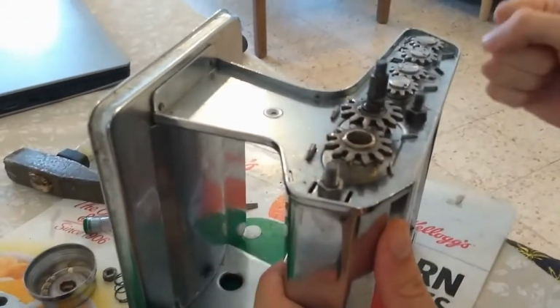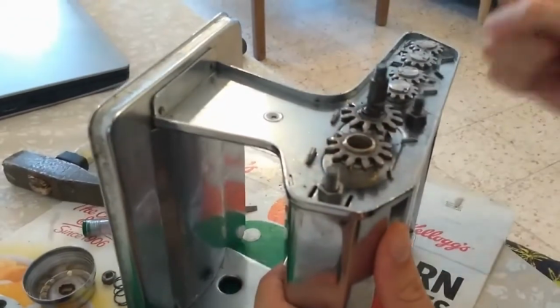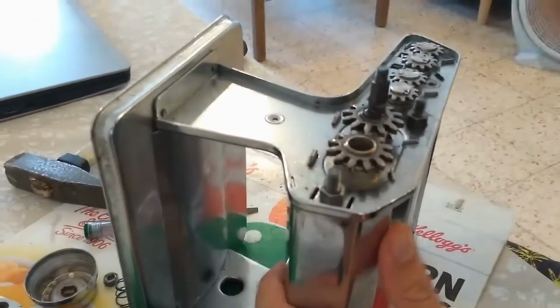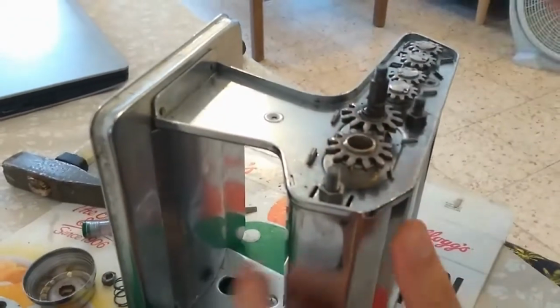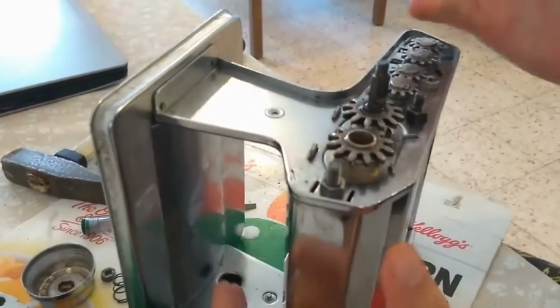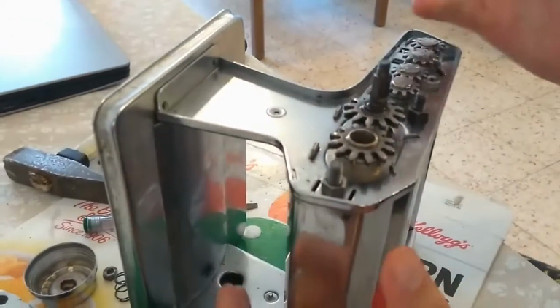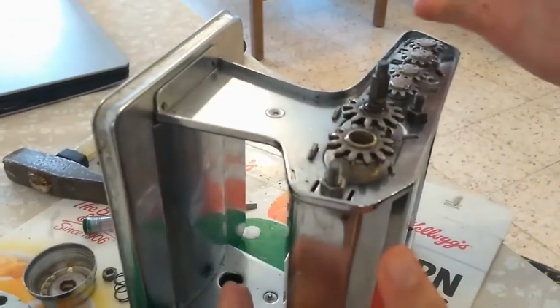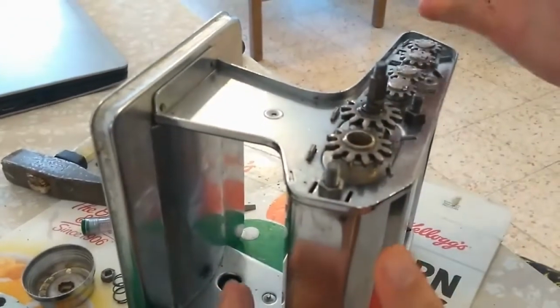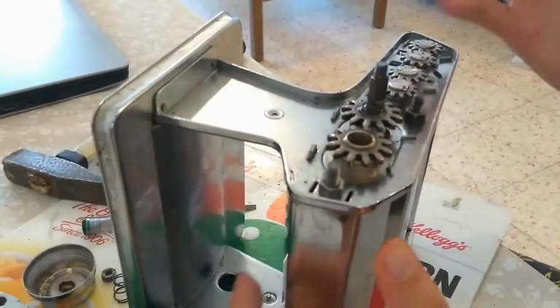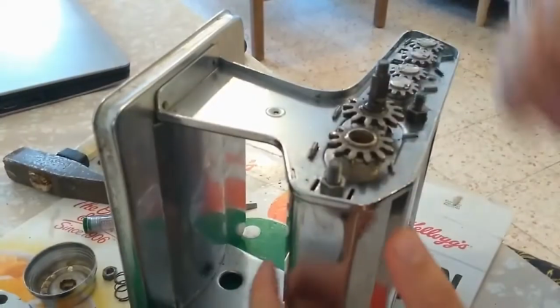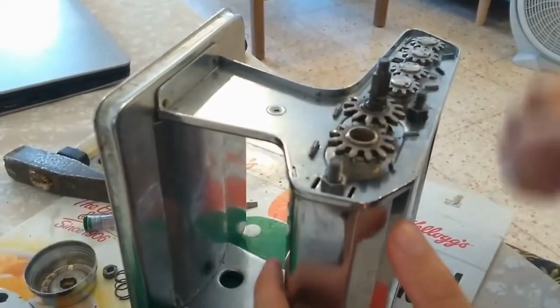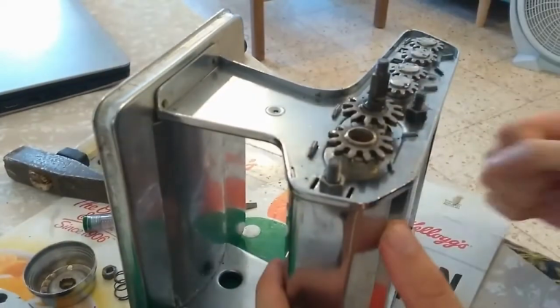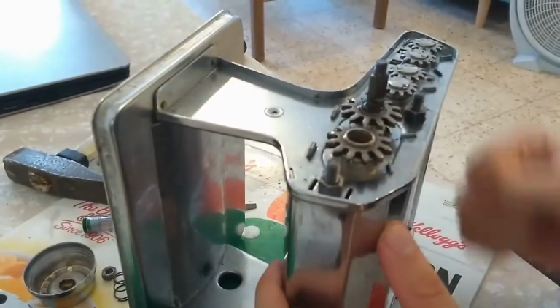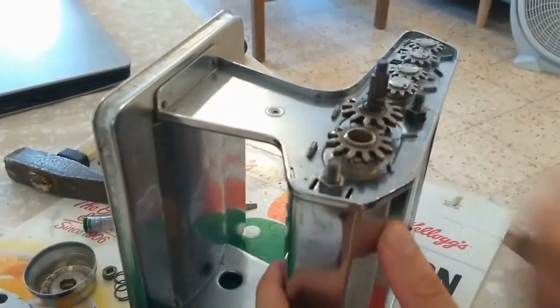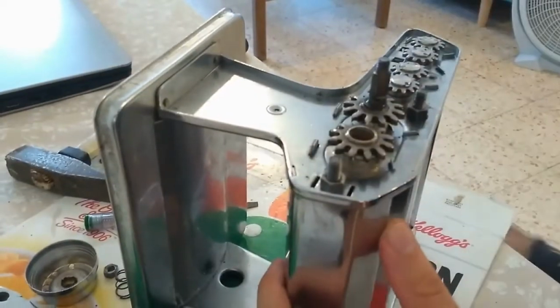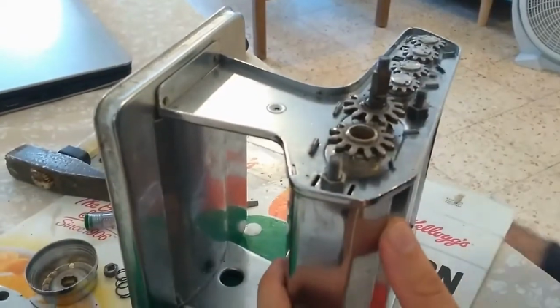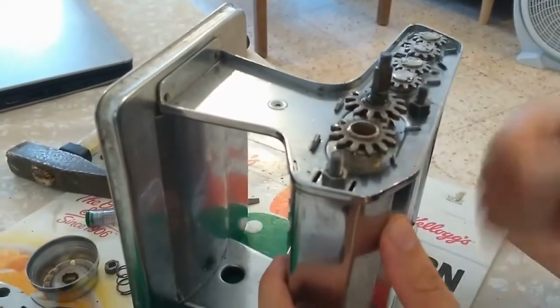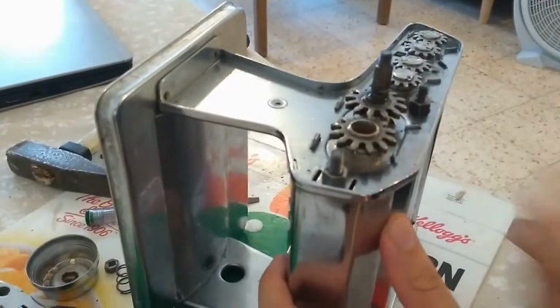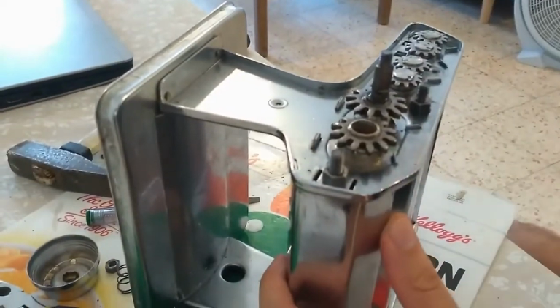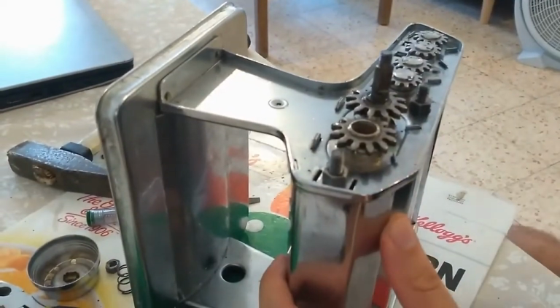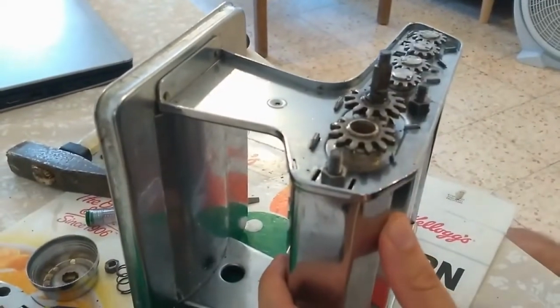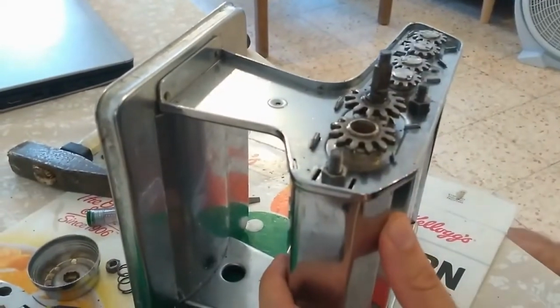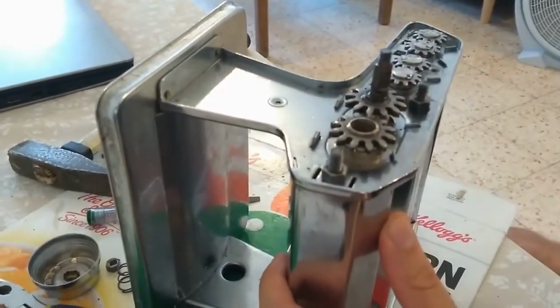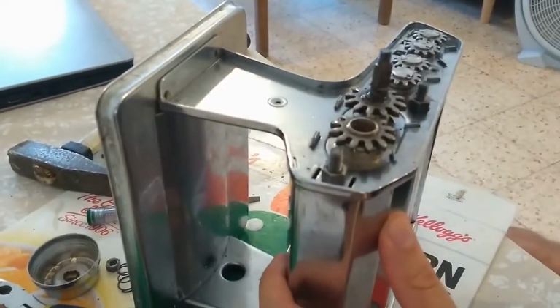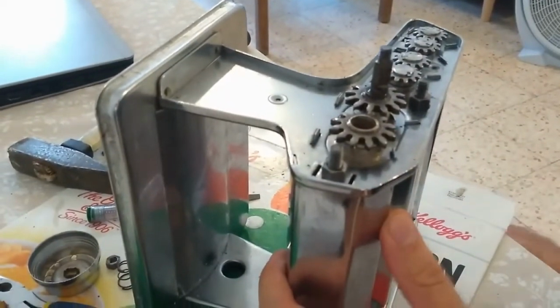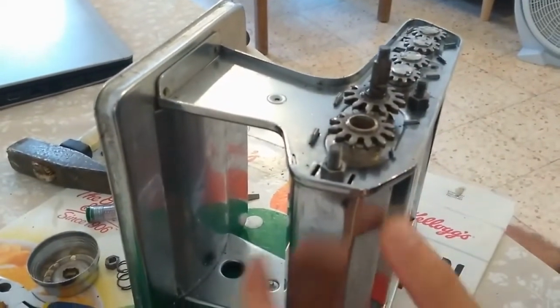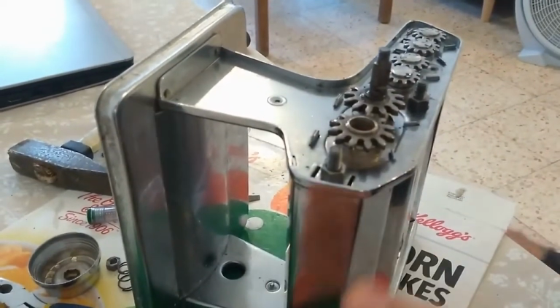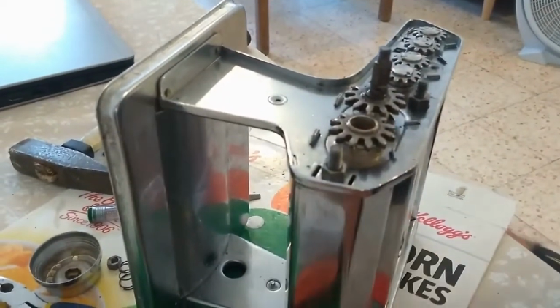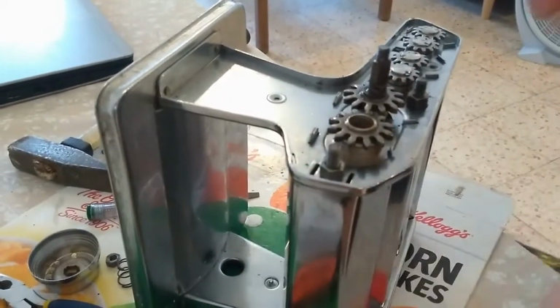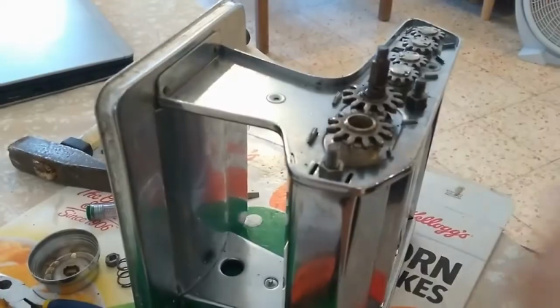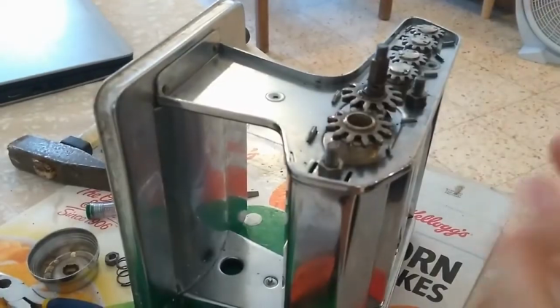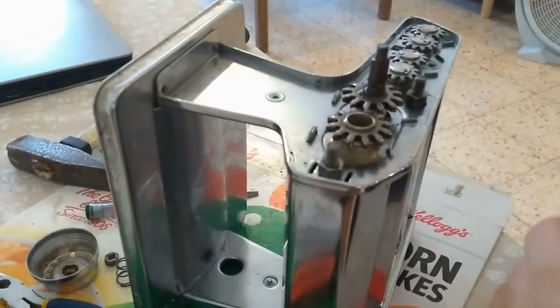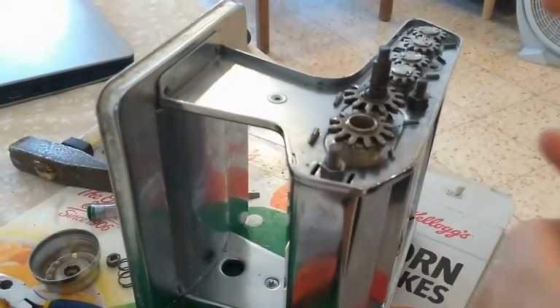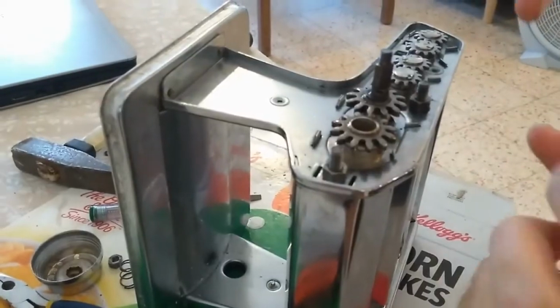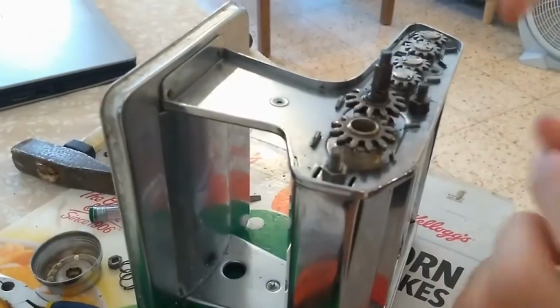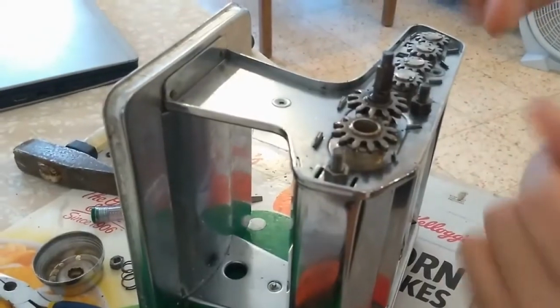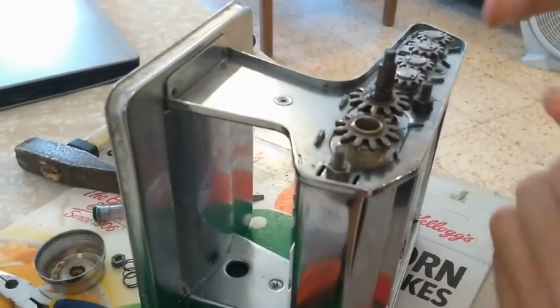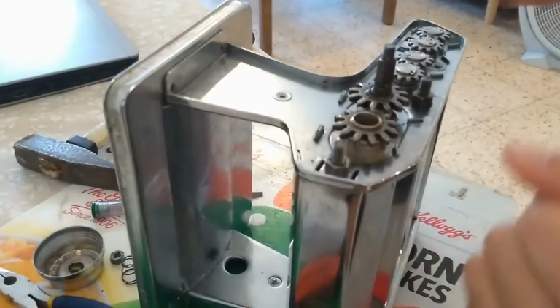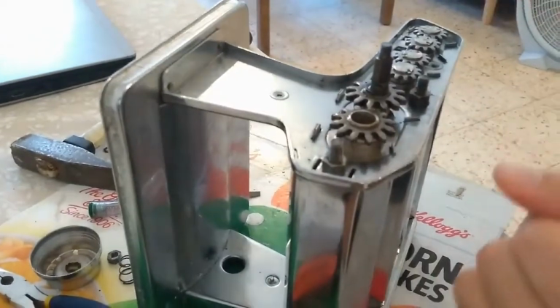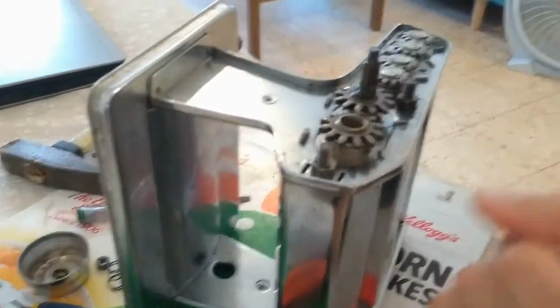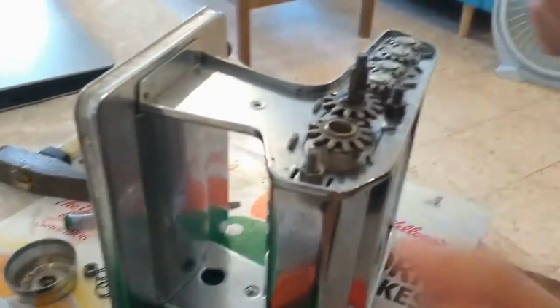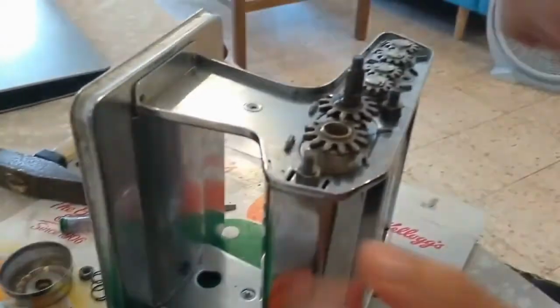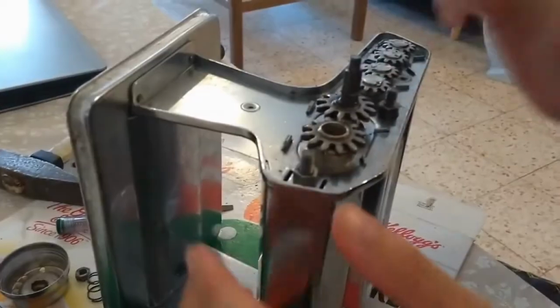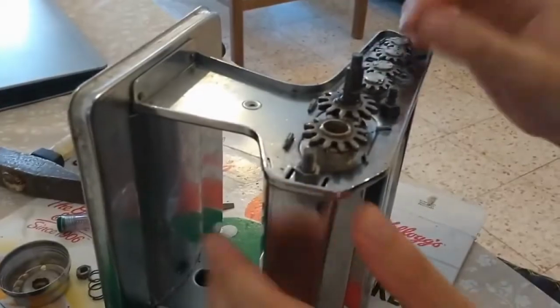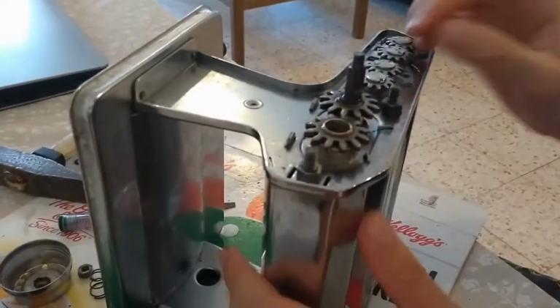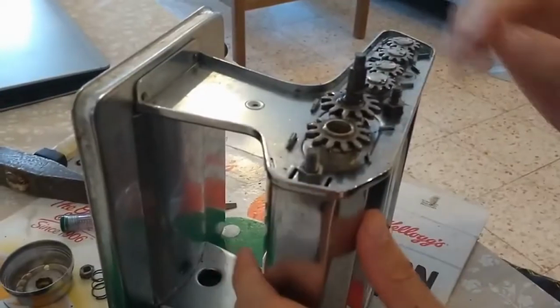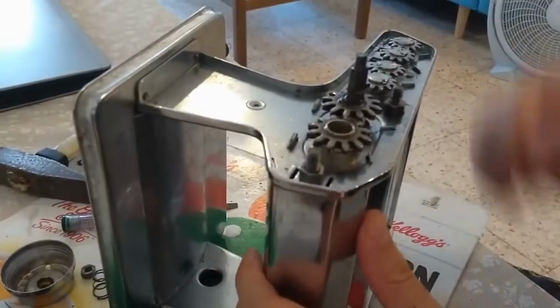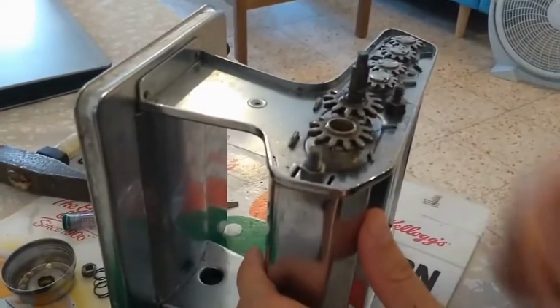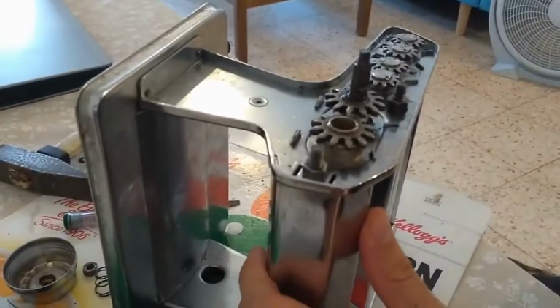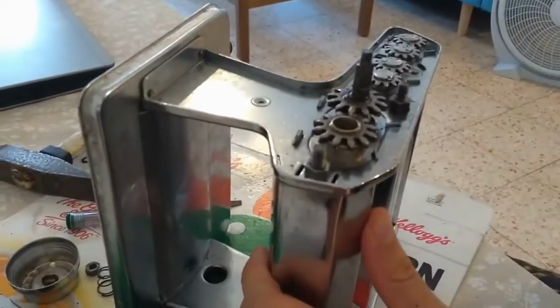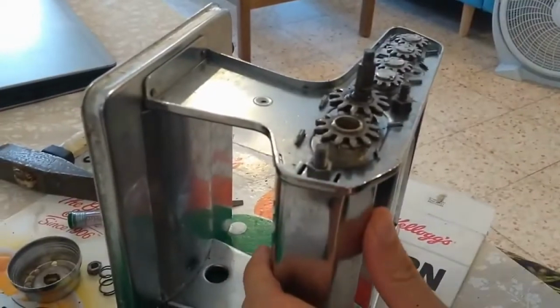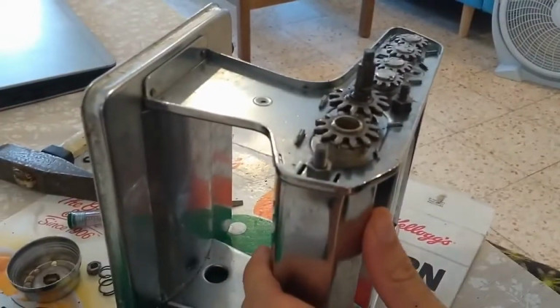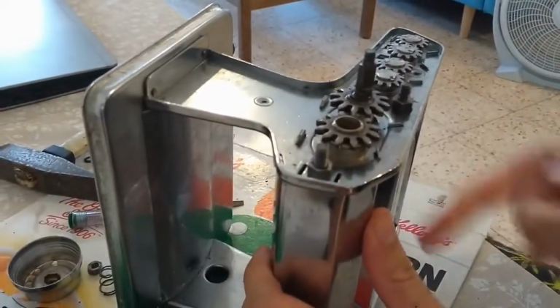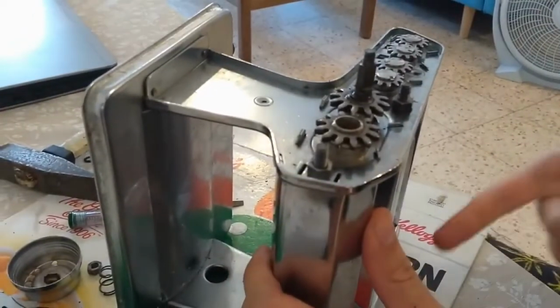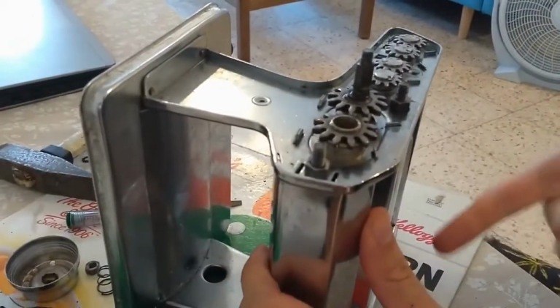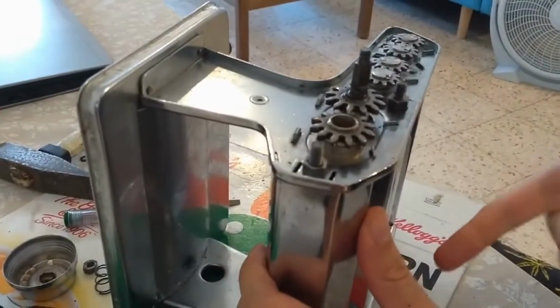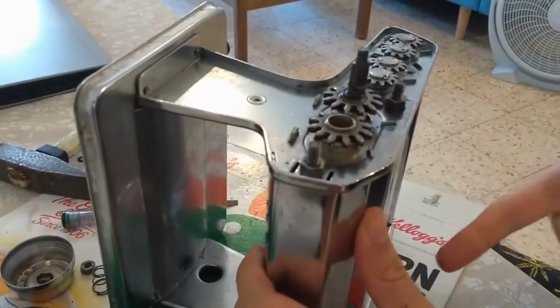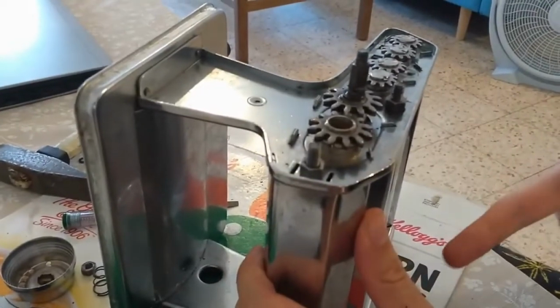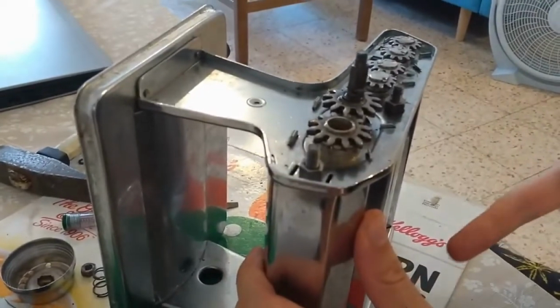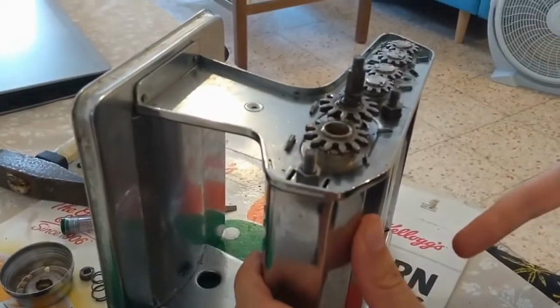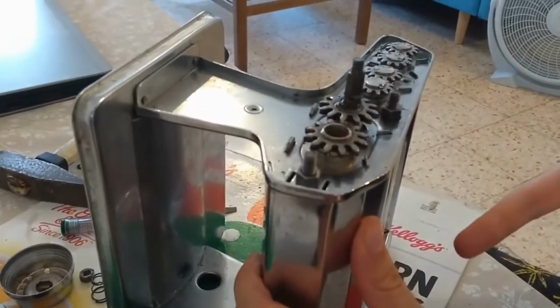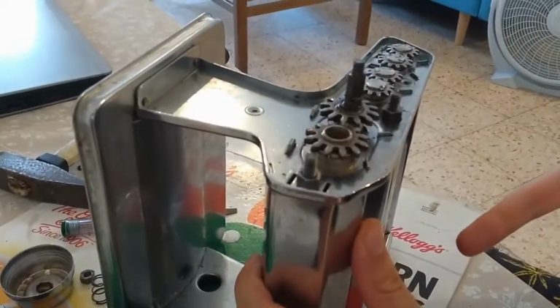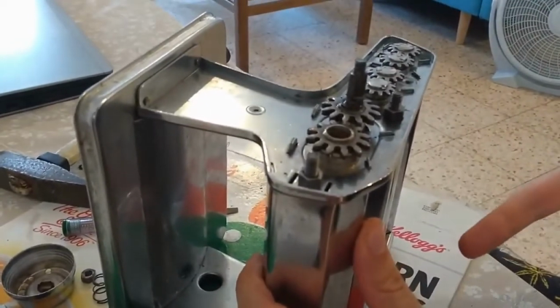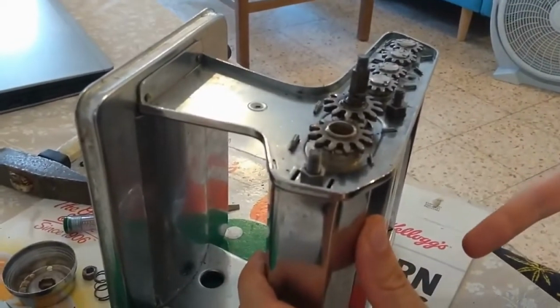Wait a couple of minutes, also turn the handle so the oil will get all over. And then I did that also on the other side.